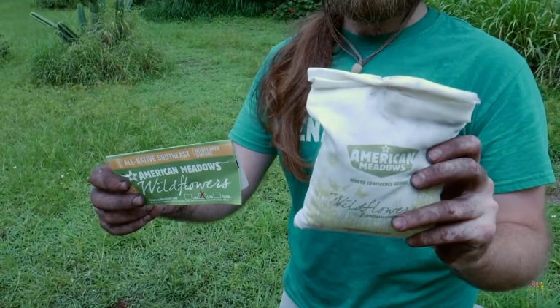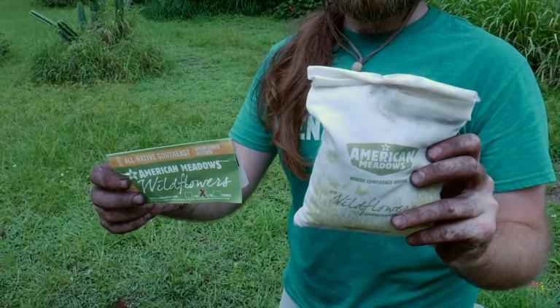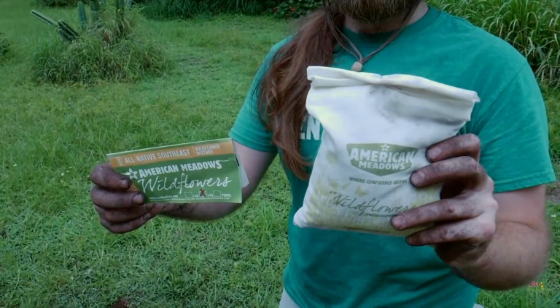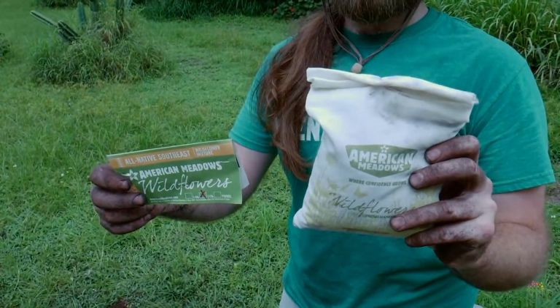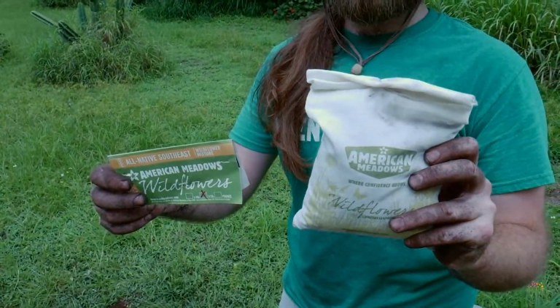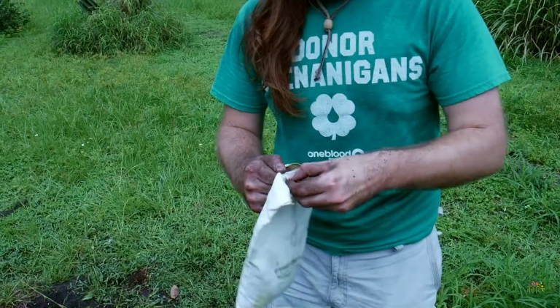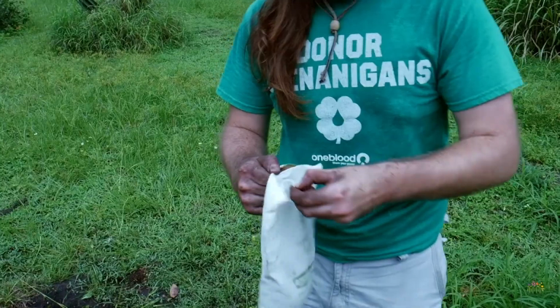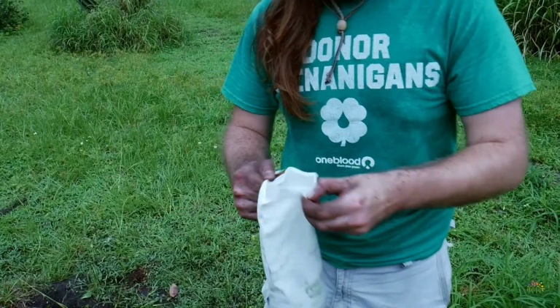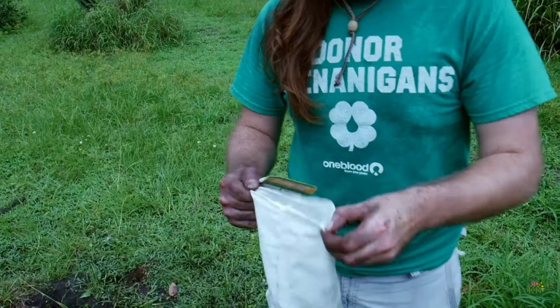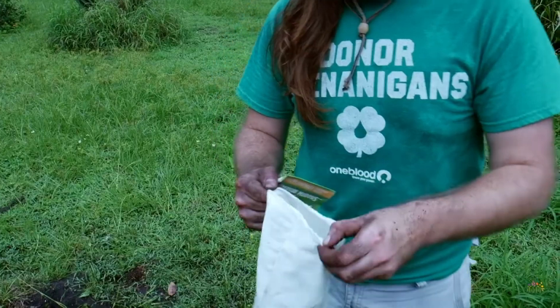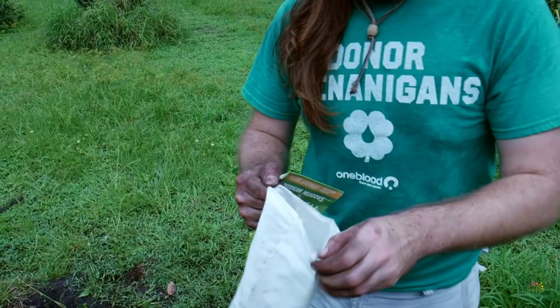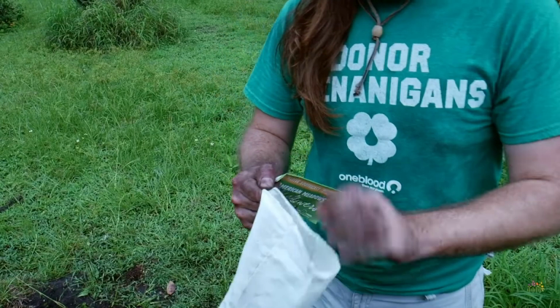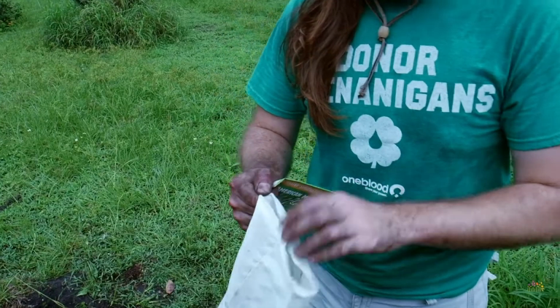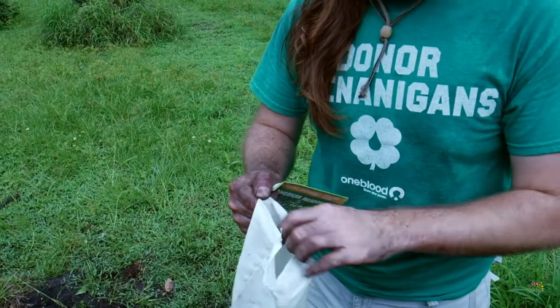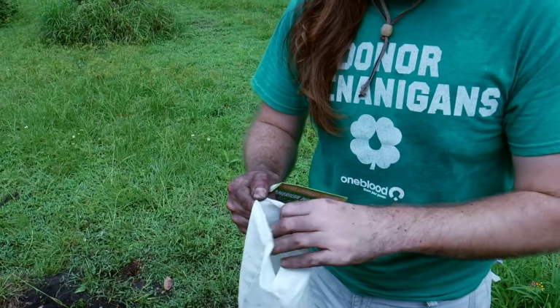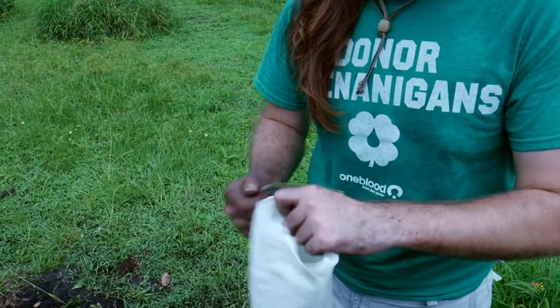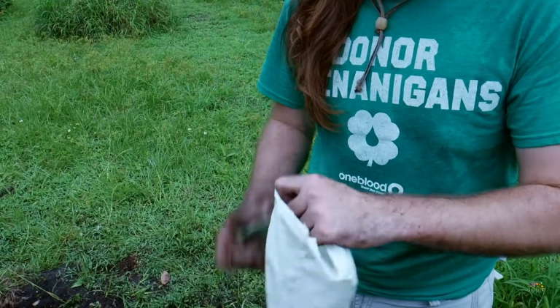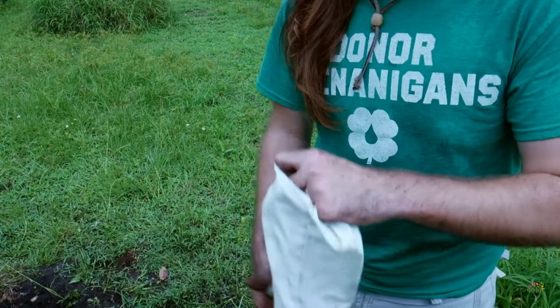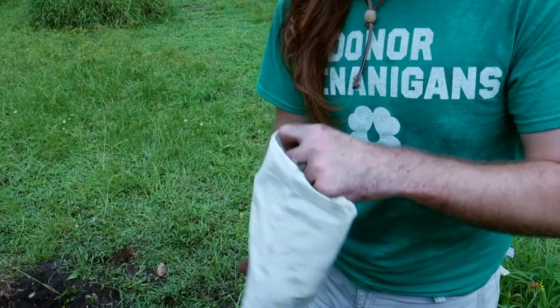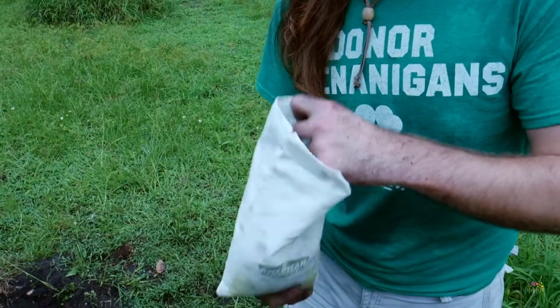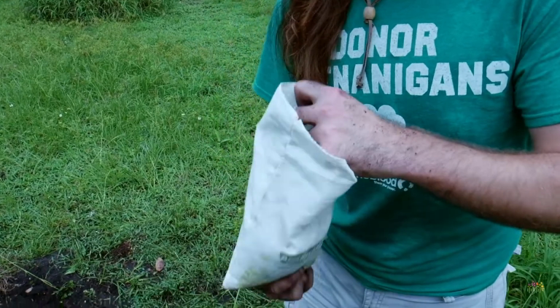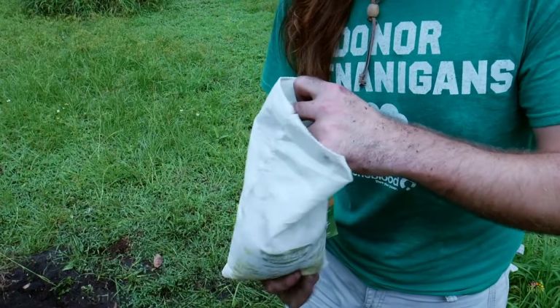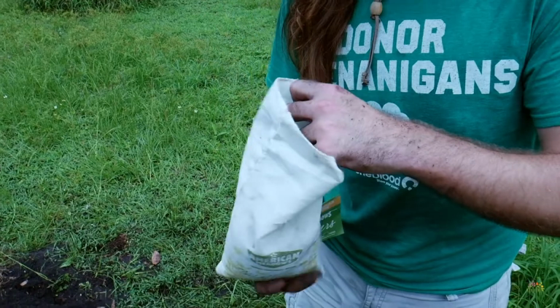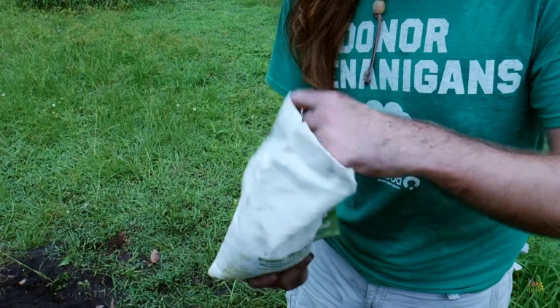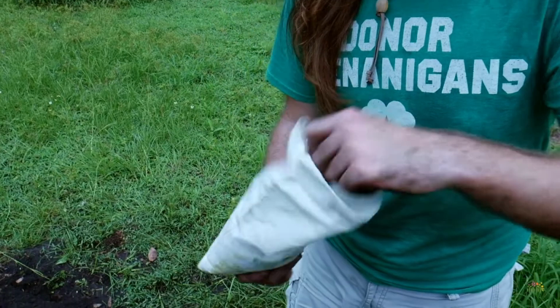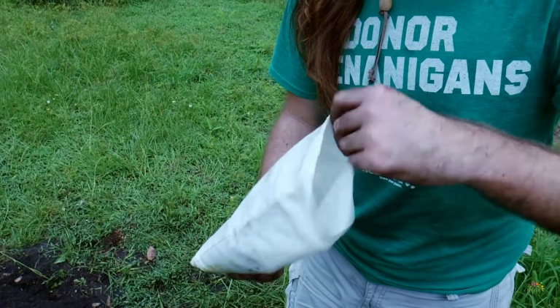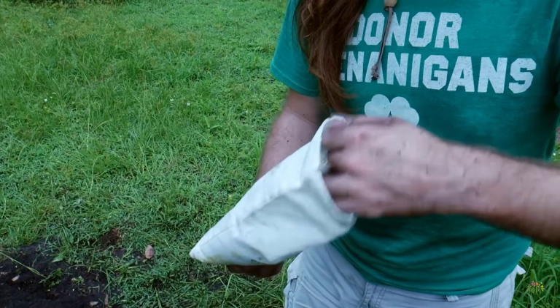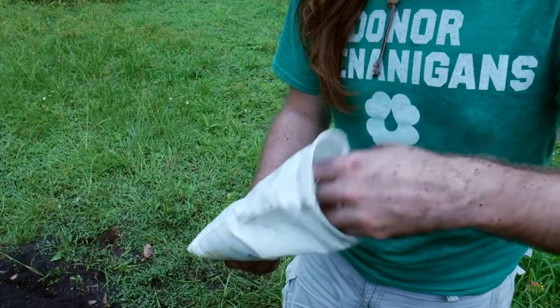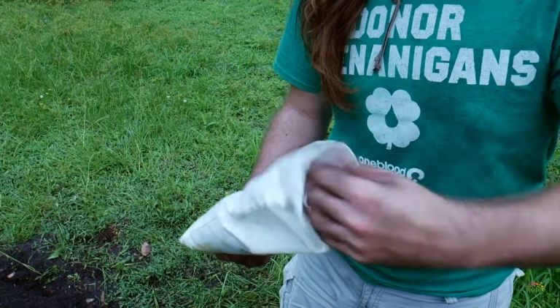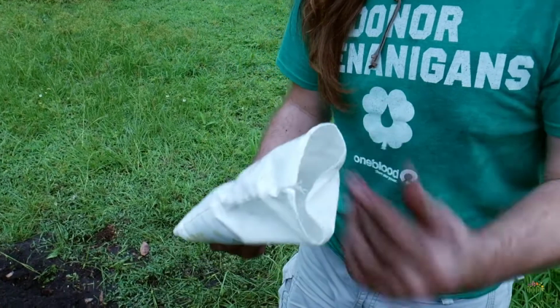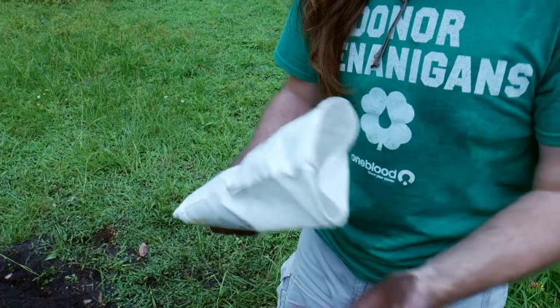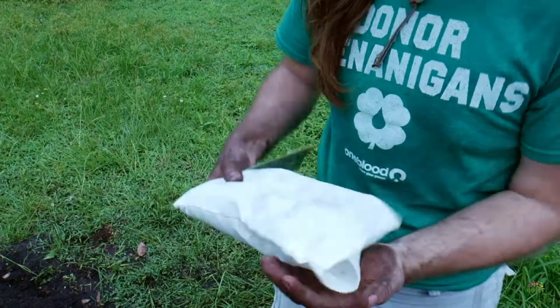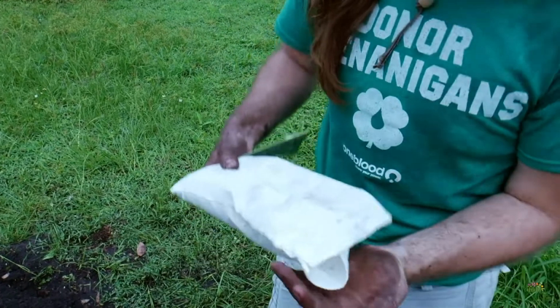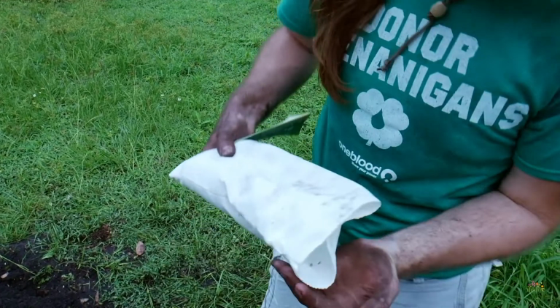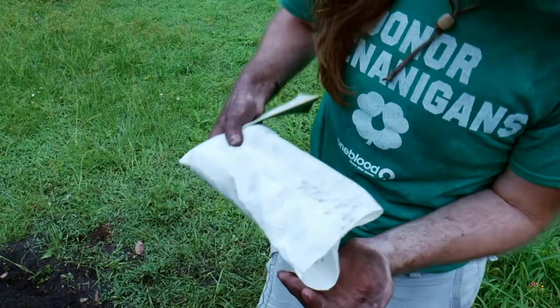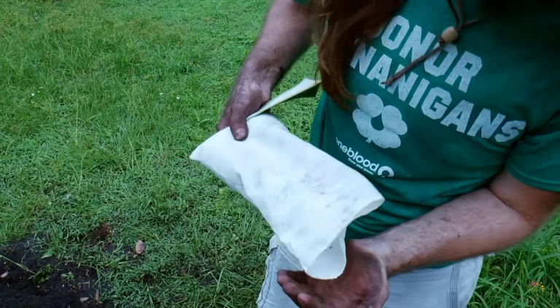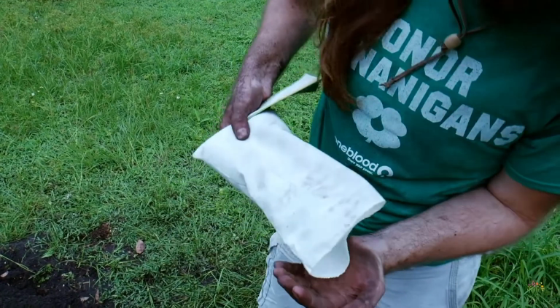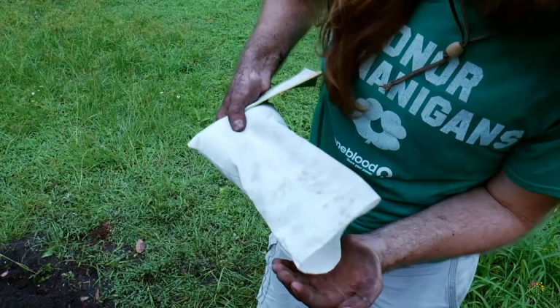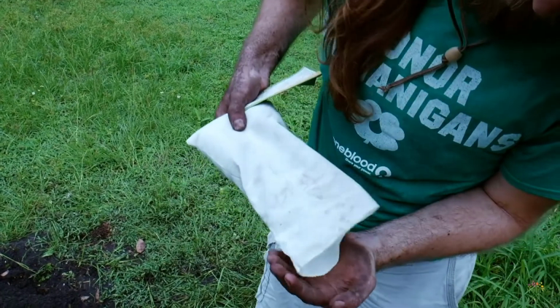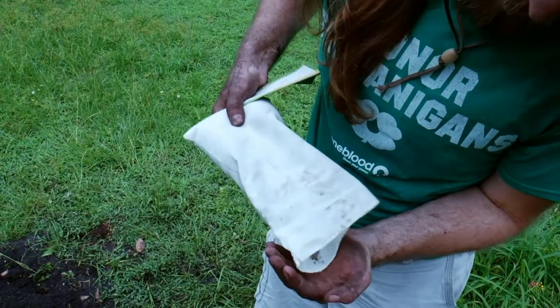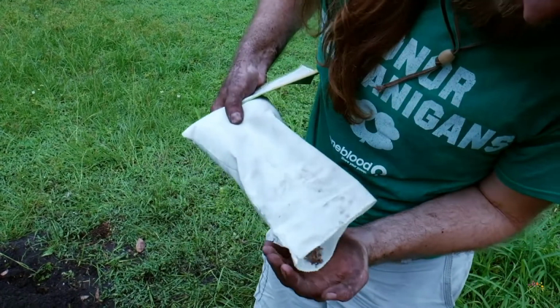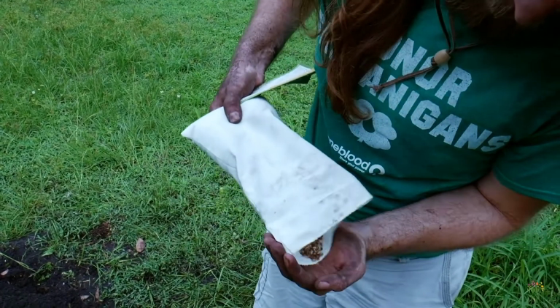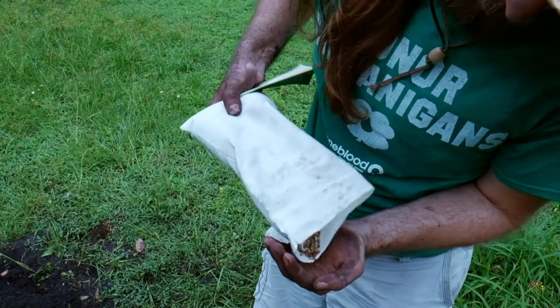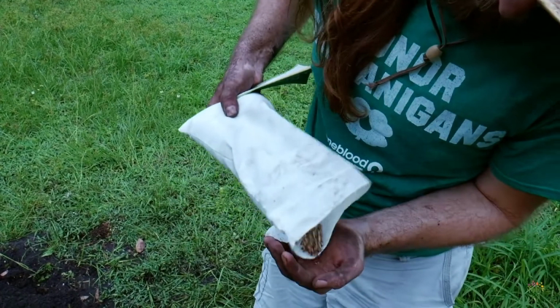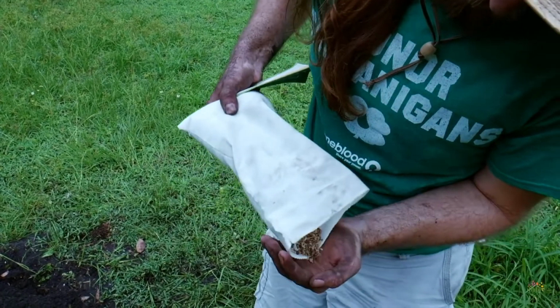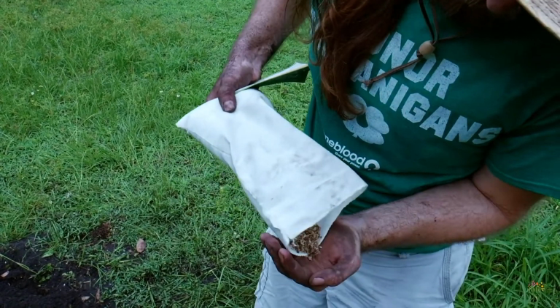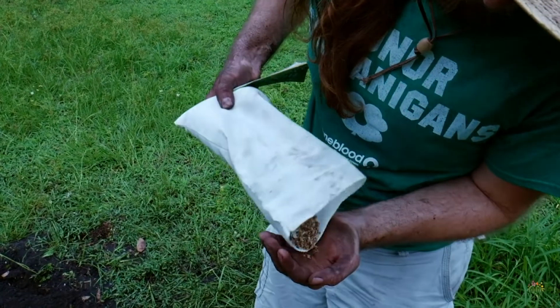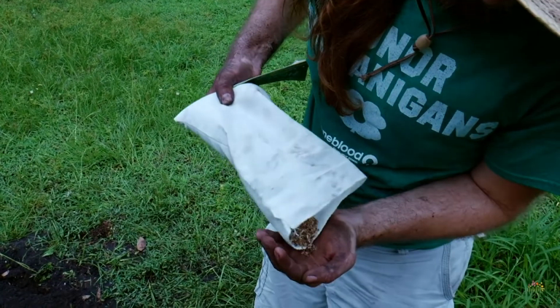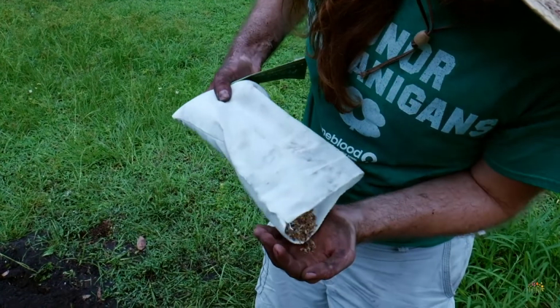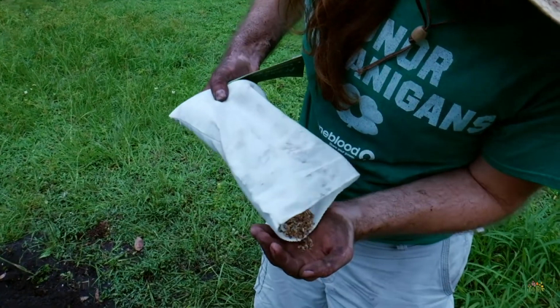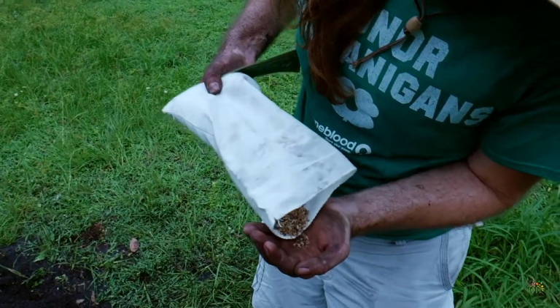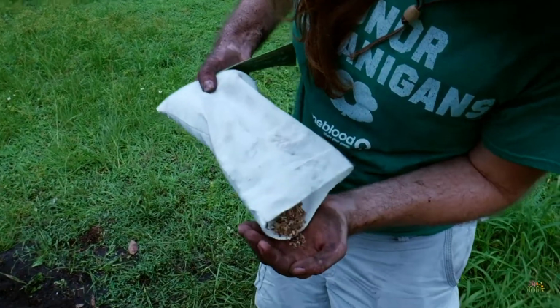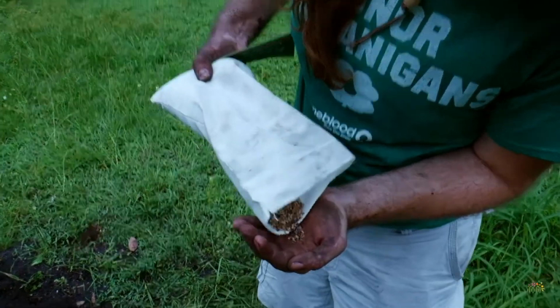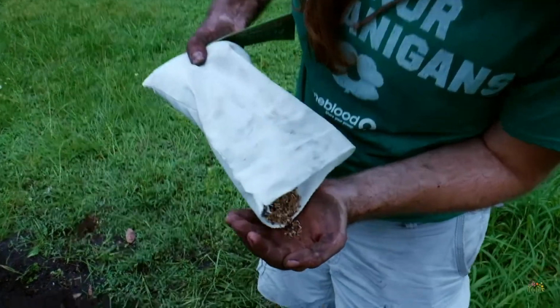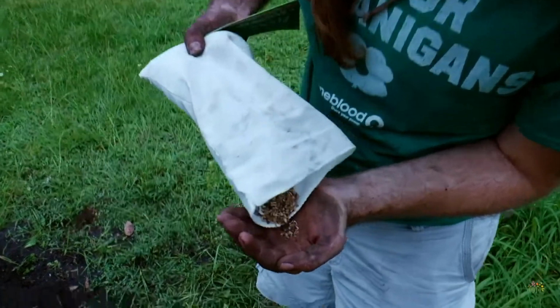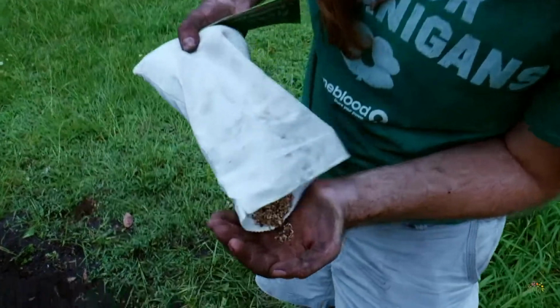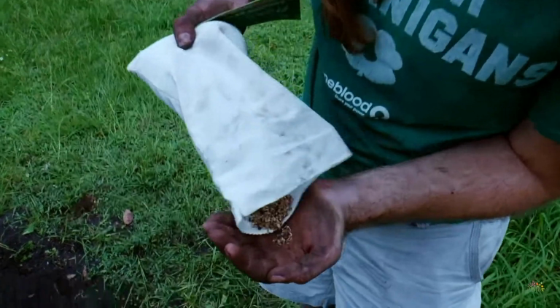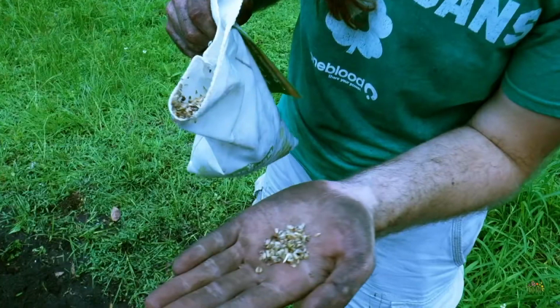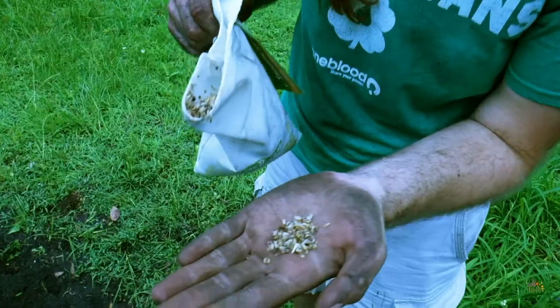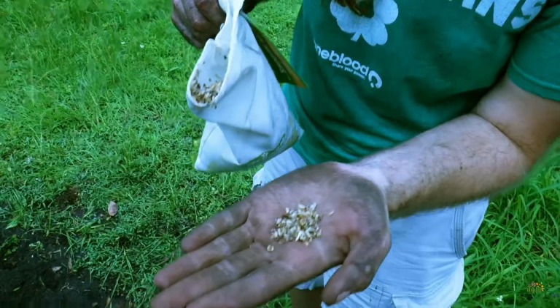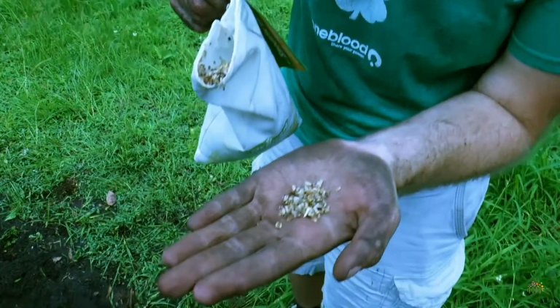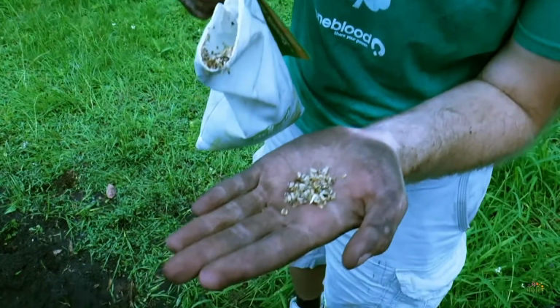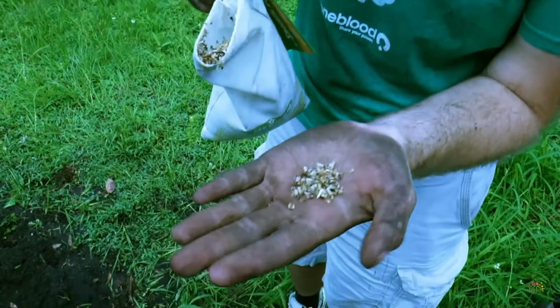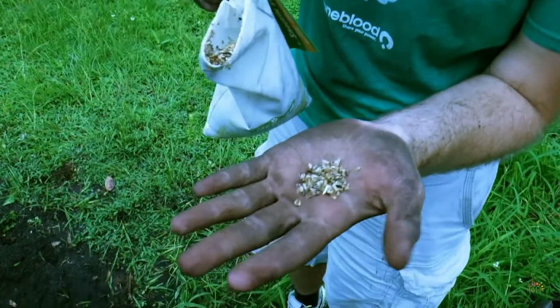Purchase a native wildflower seed mix. Be careful — many of the seed mixes on the market contain non-native species. Make sure to avoid these.